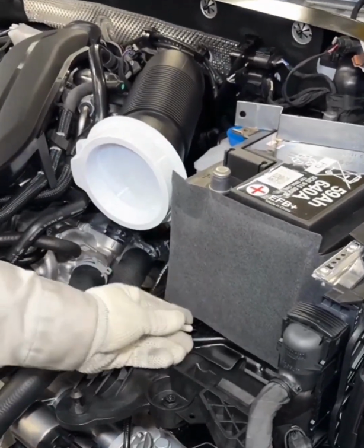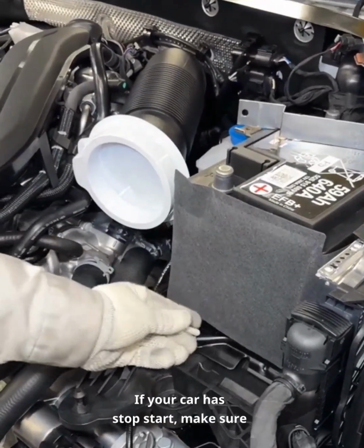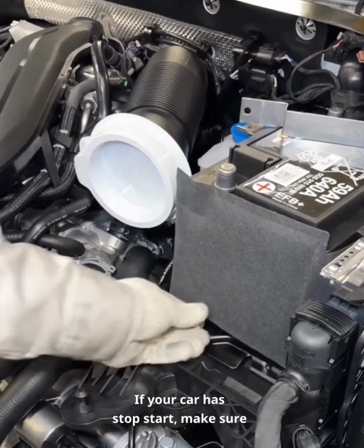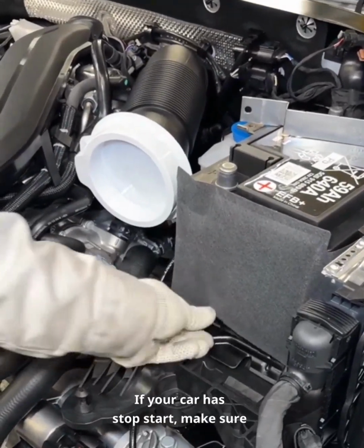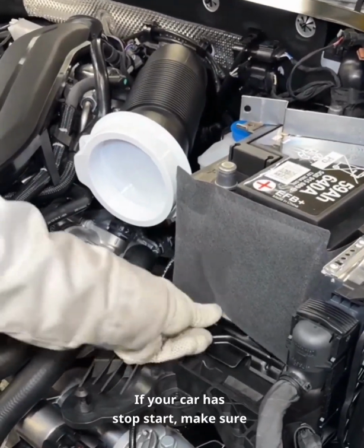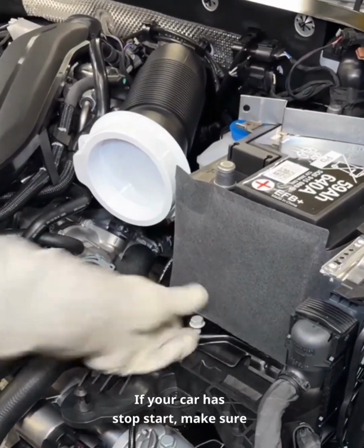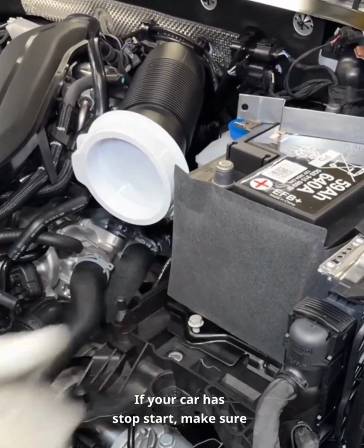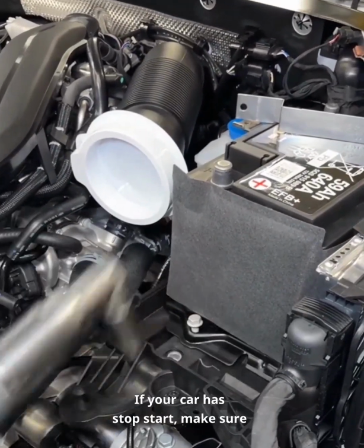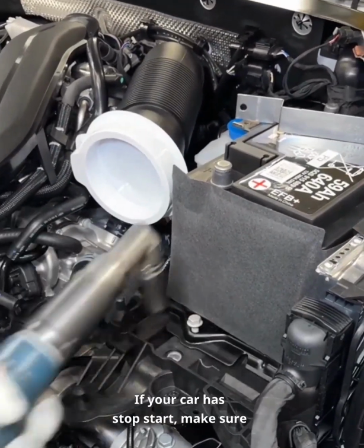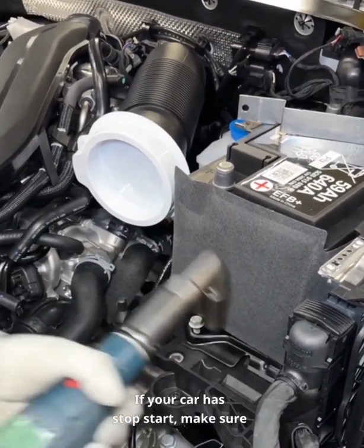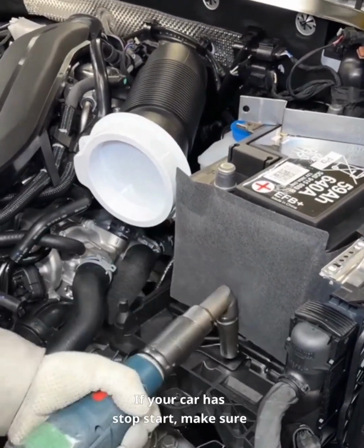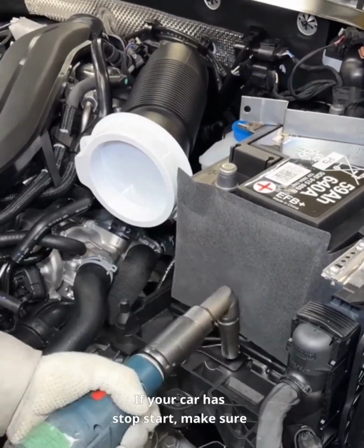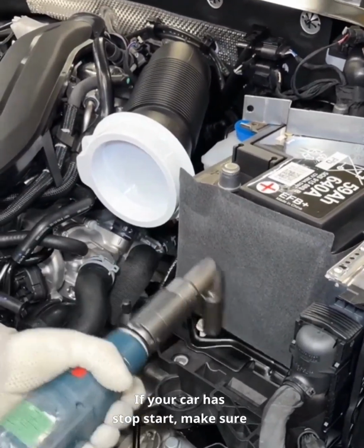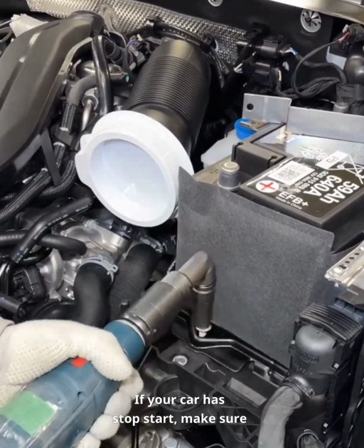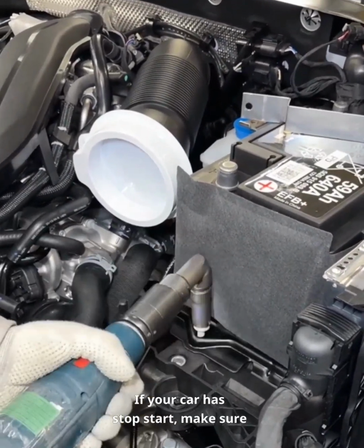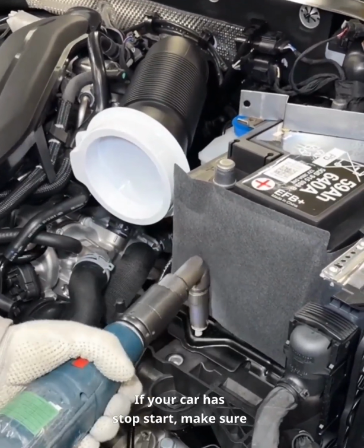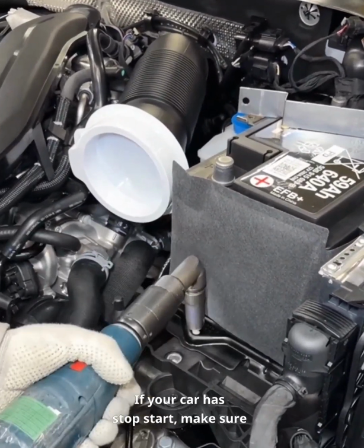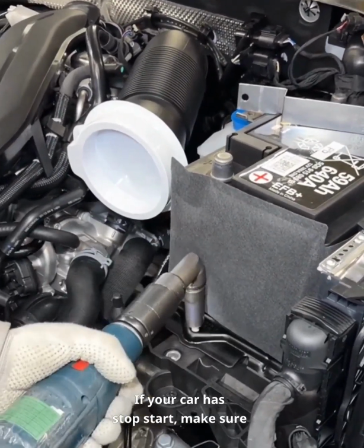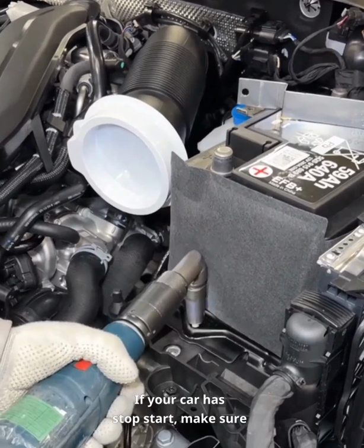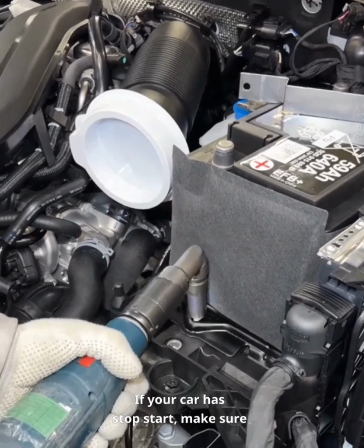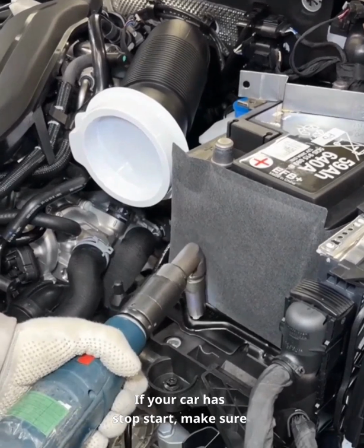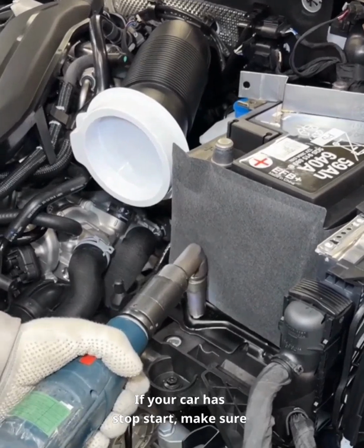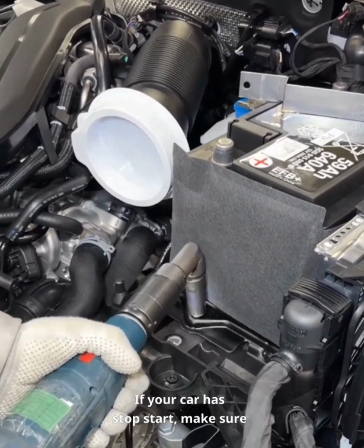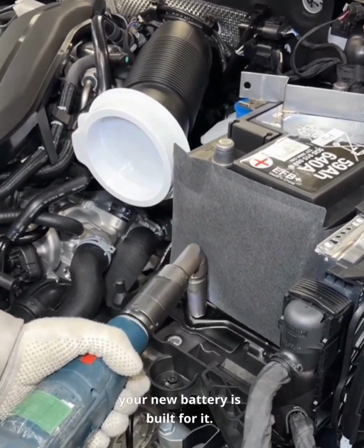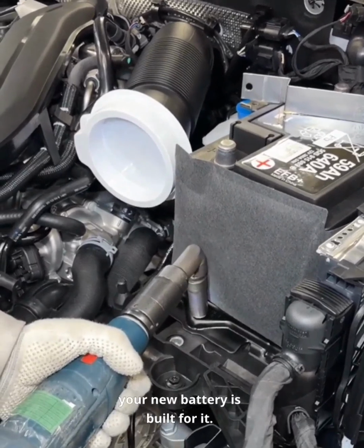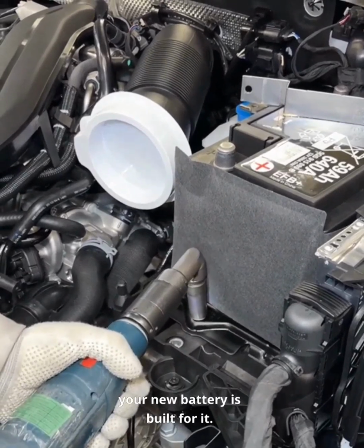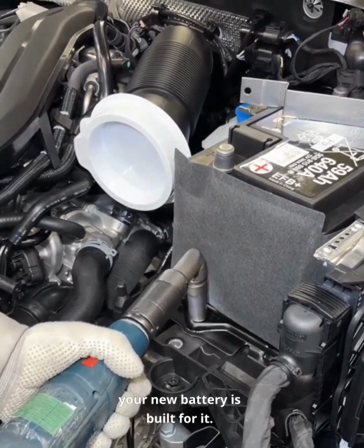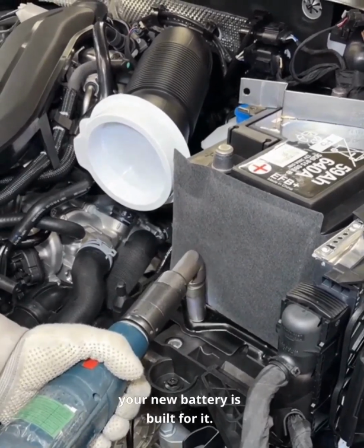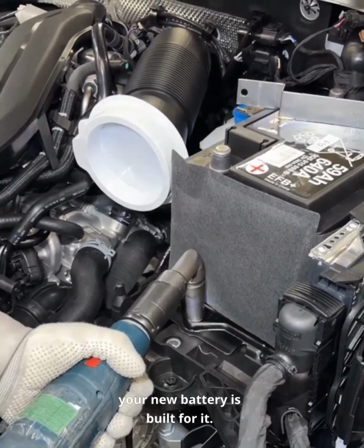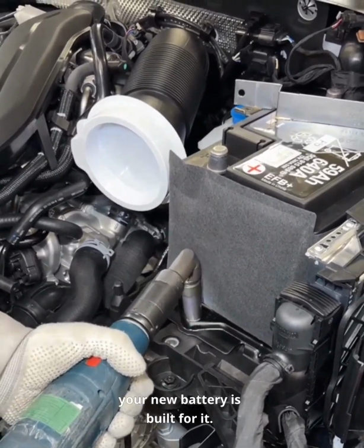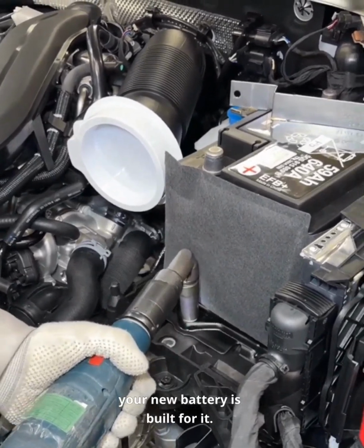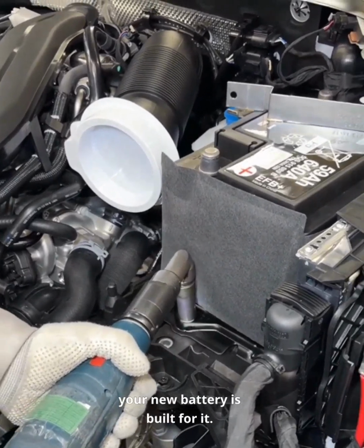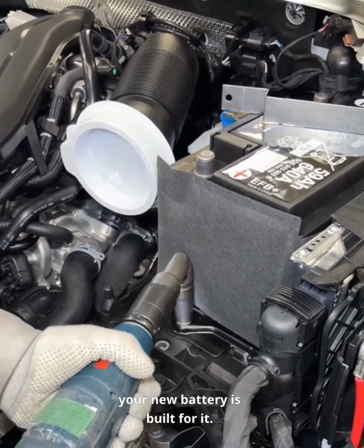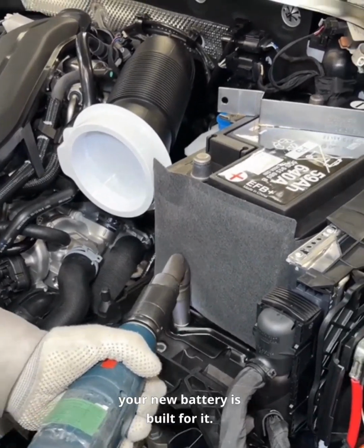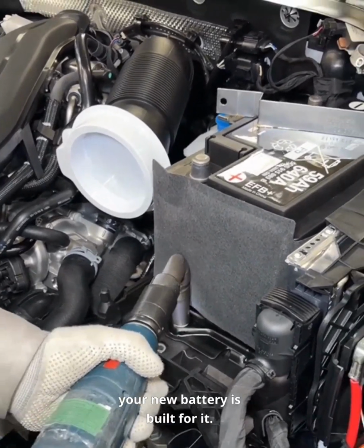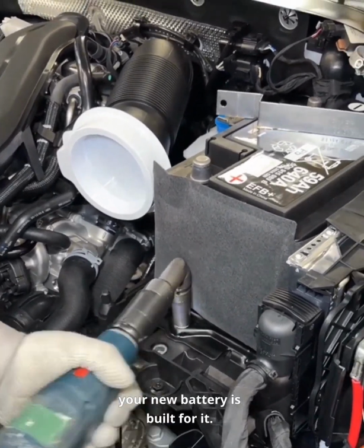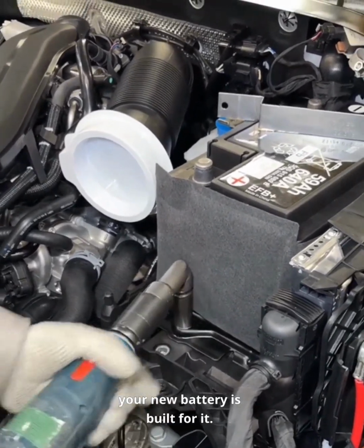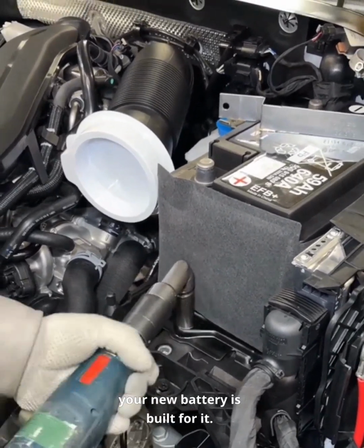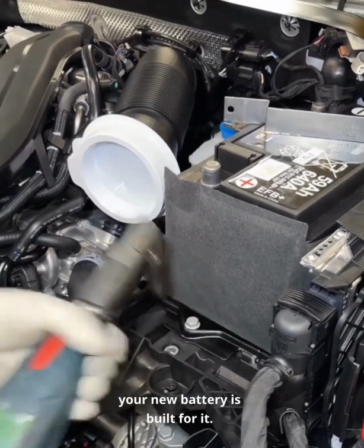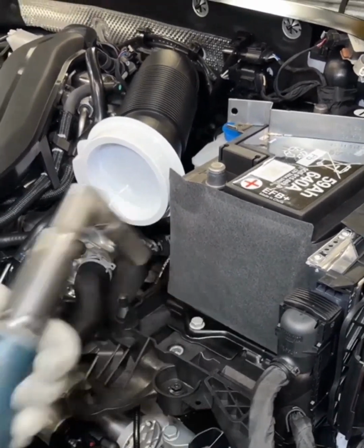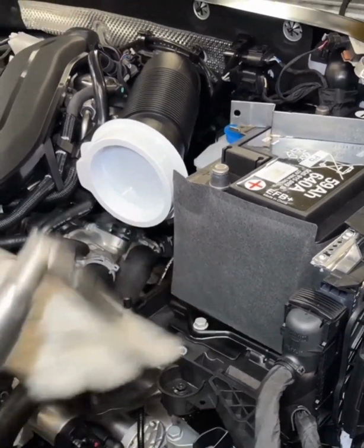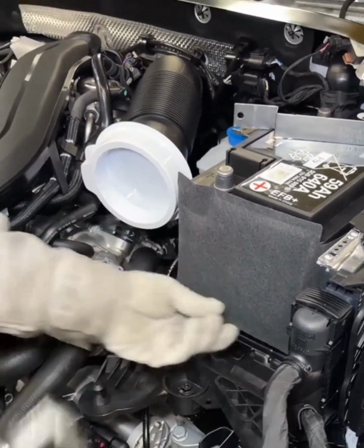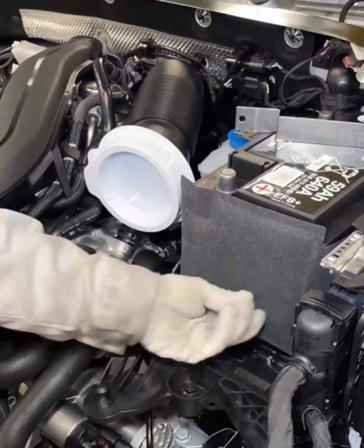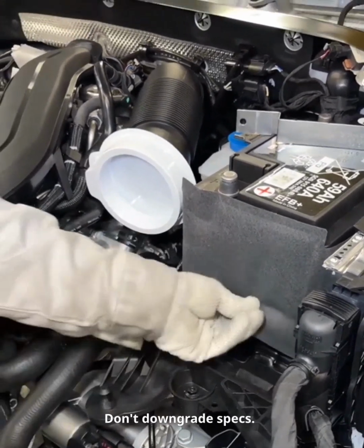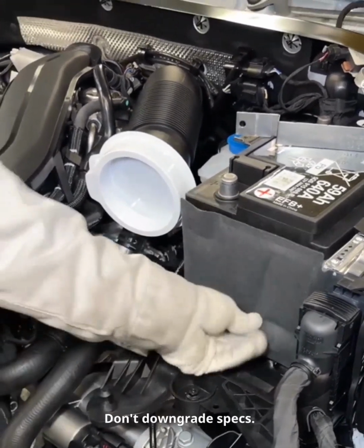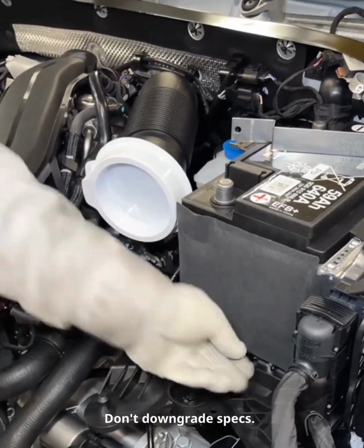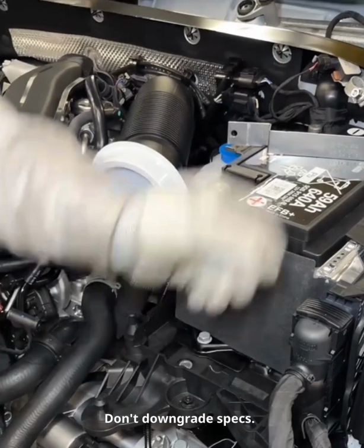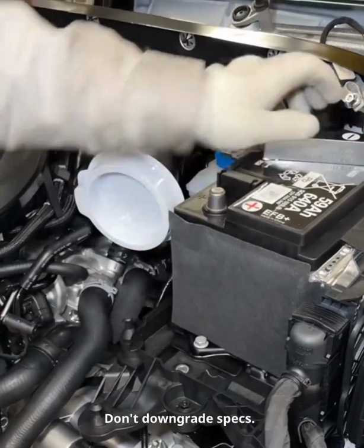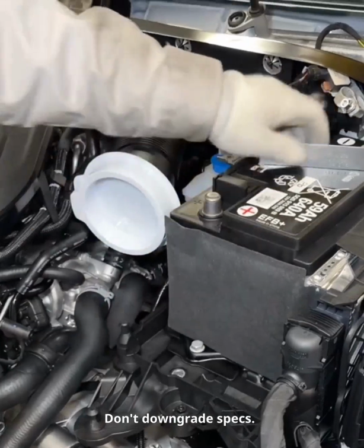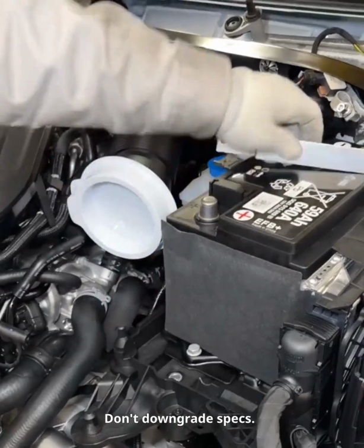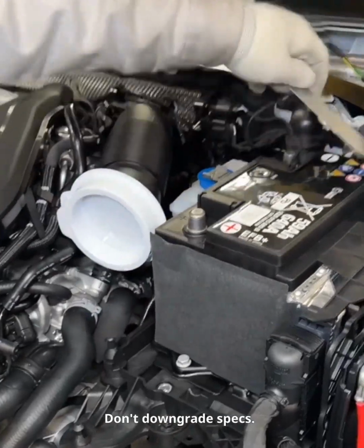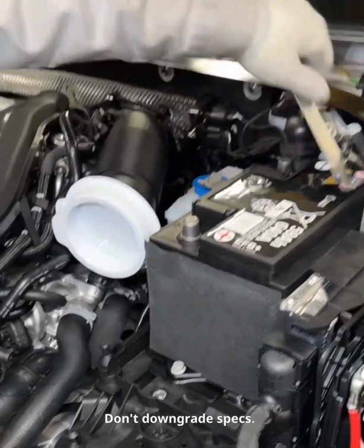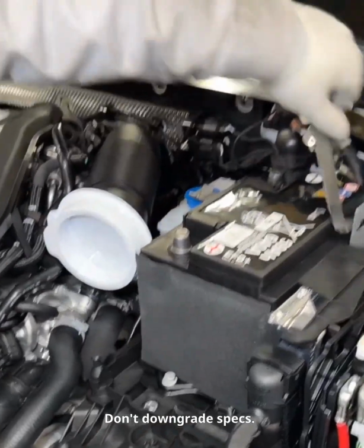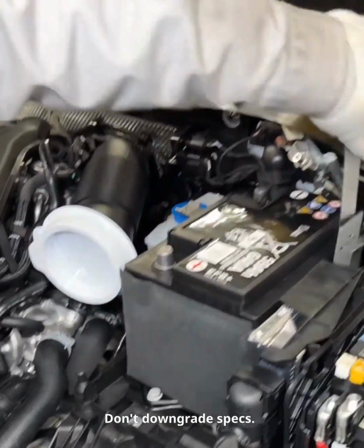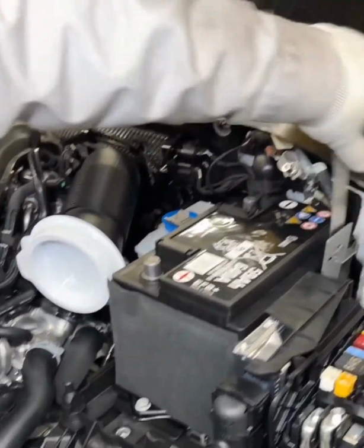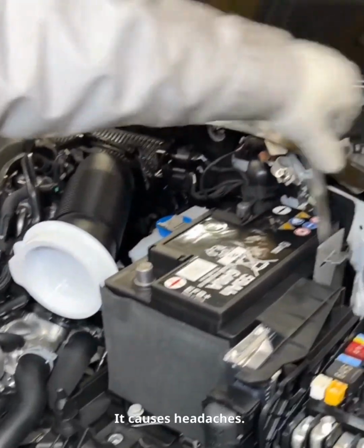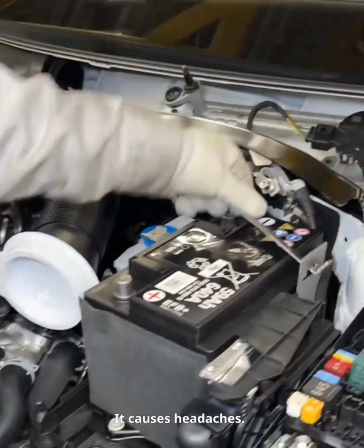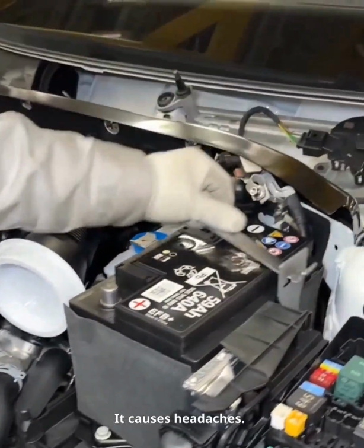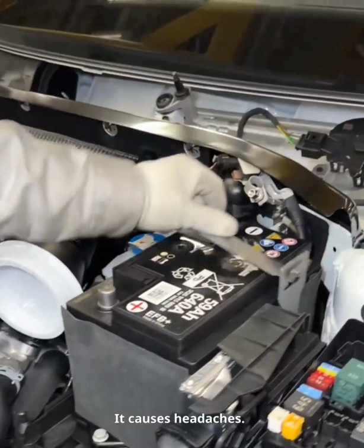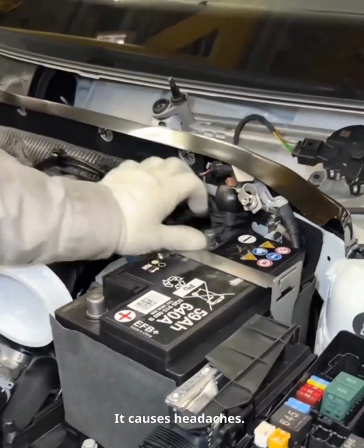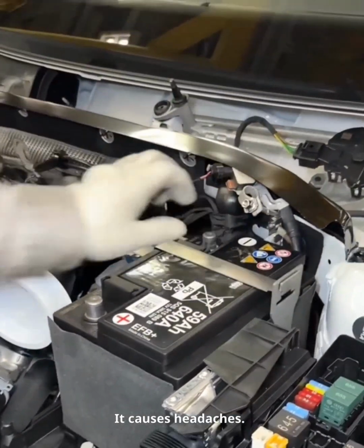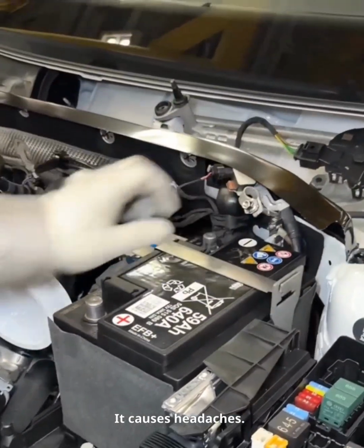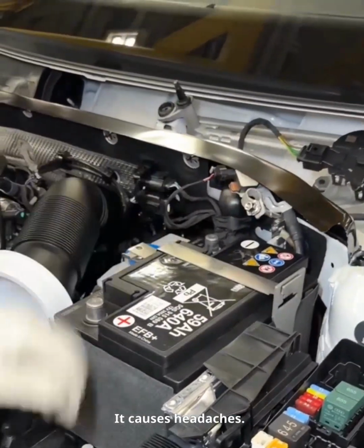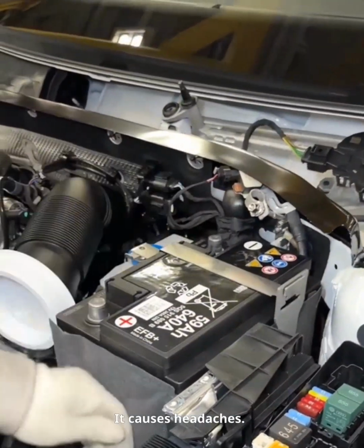If your car has stop-start, make sure your new battery is built for it. Don't downgrade specs — it causes headaches.